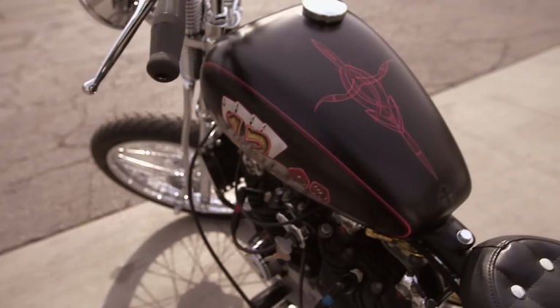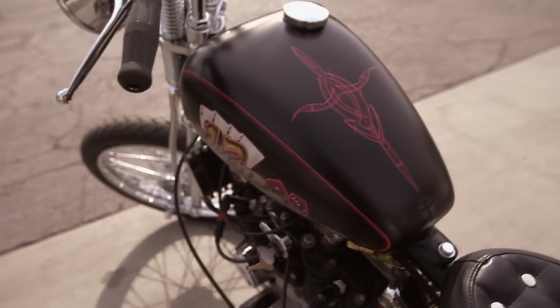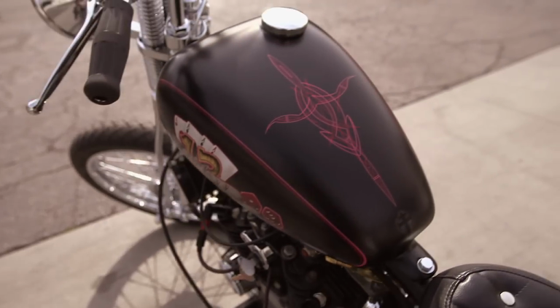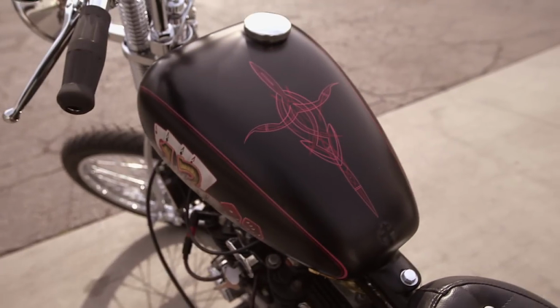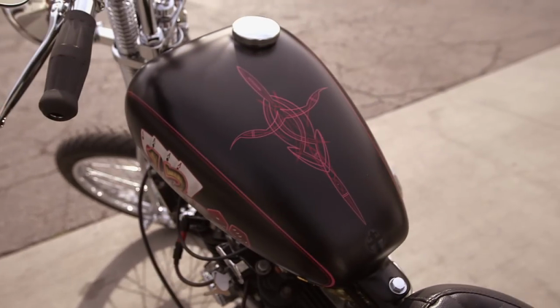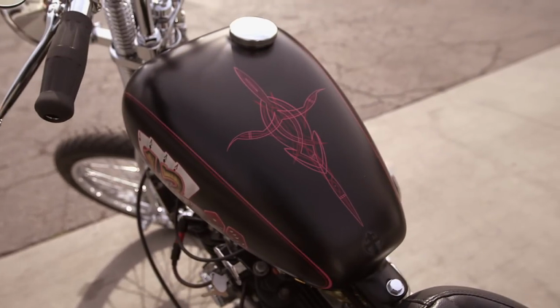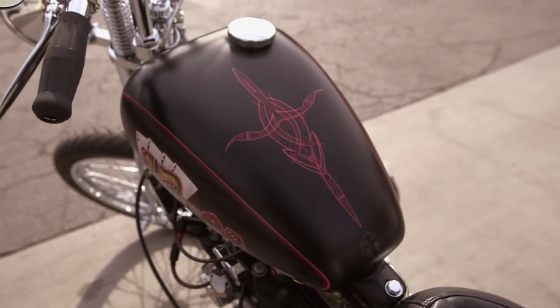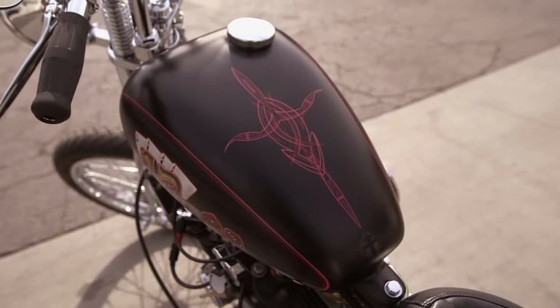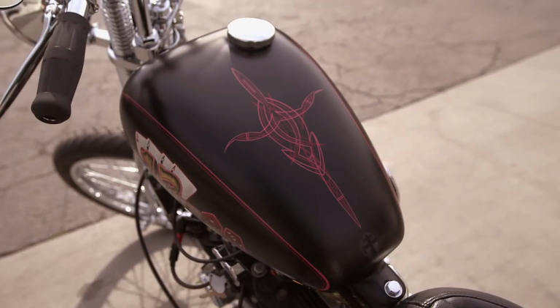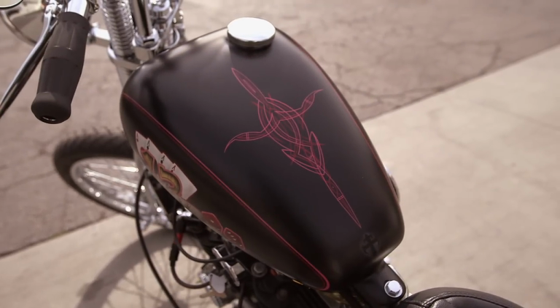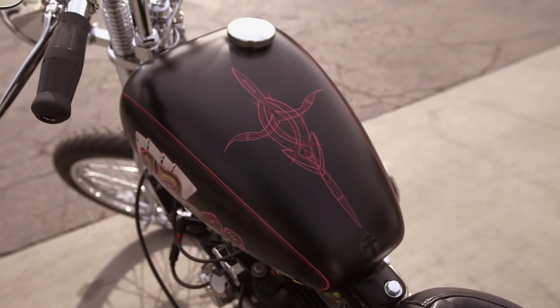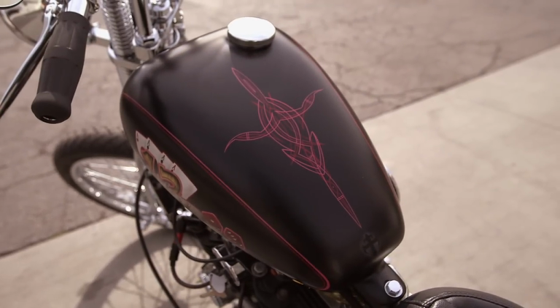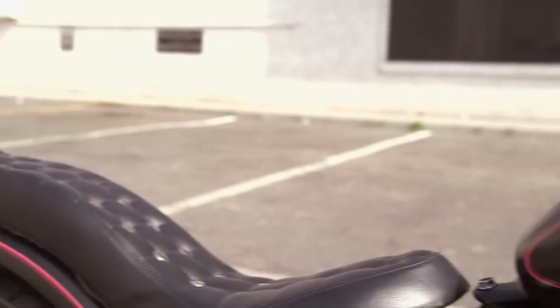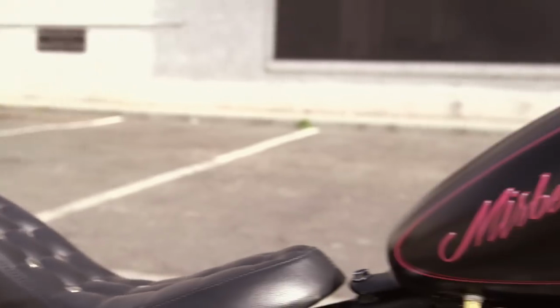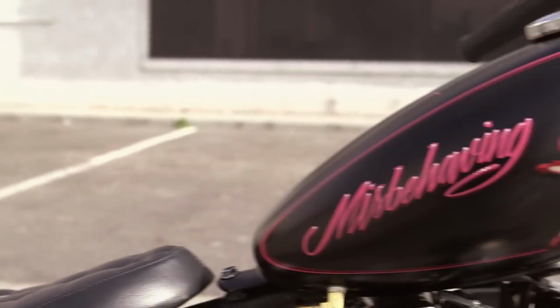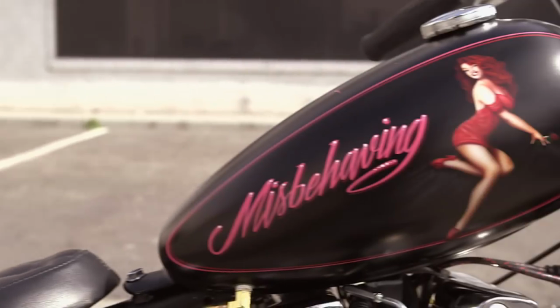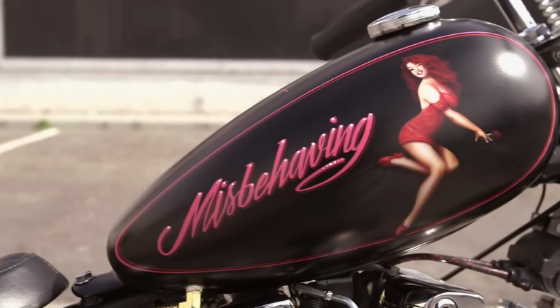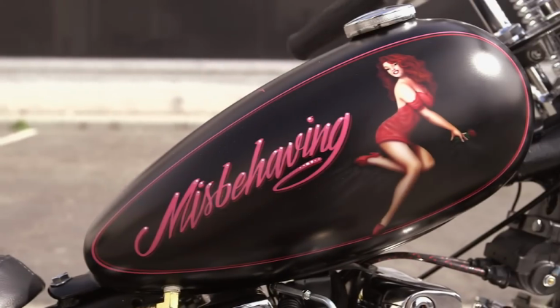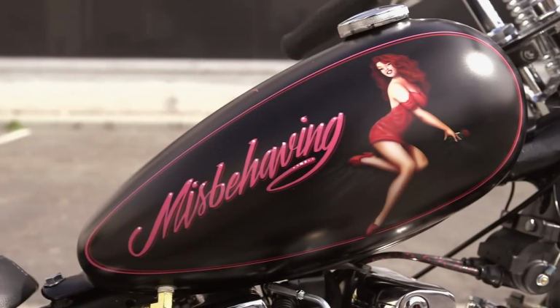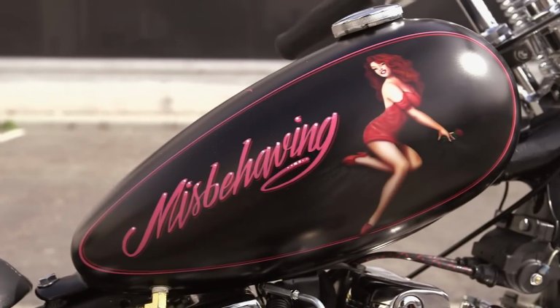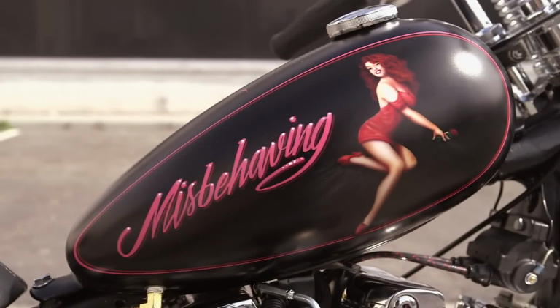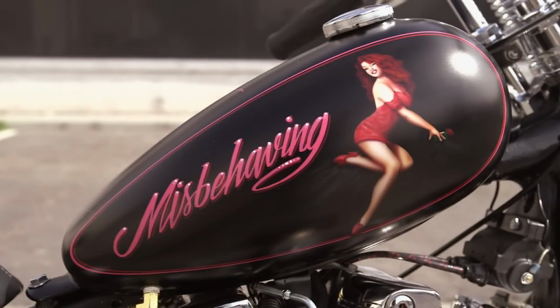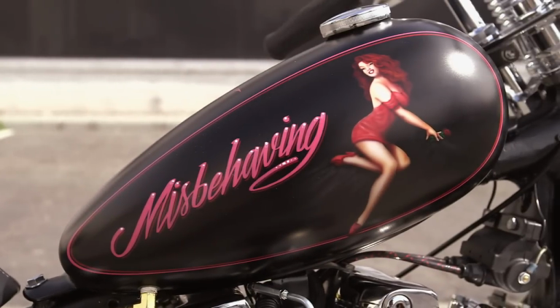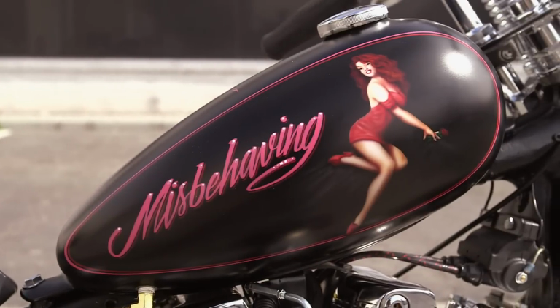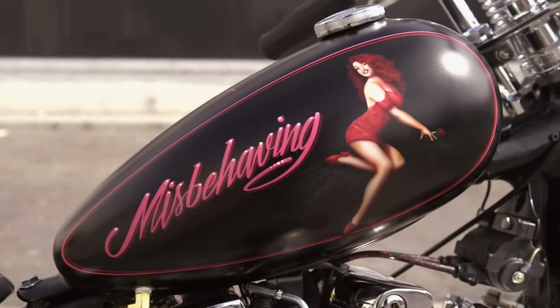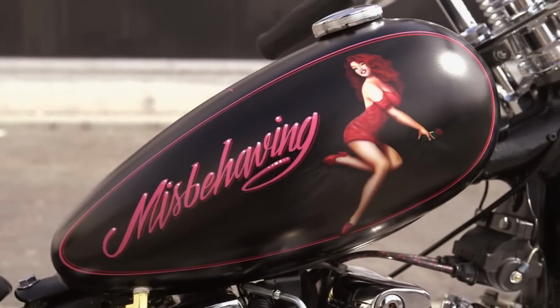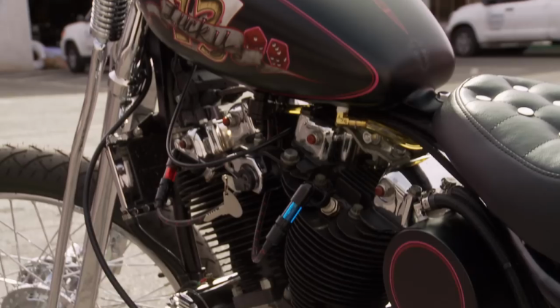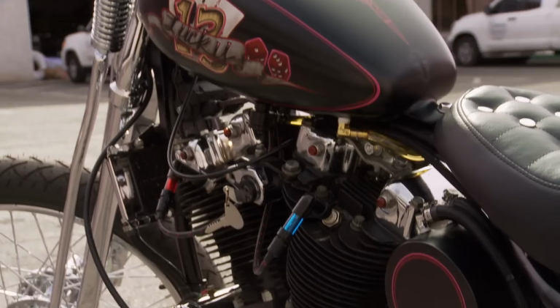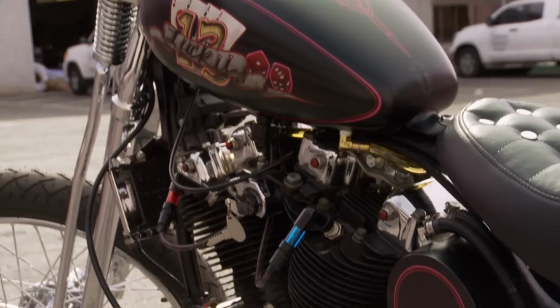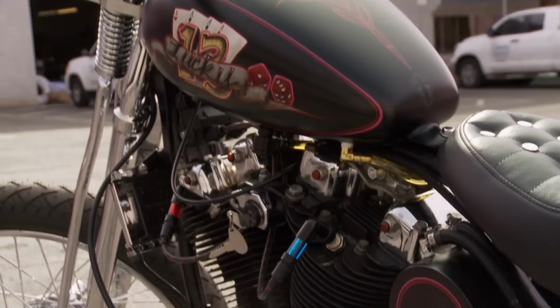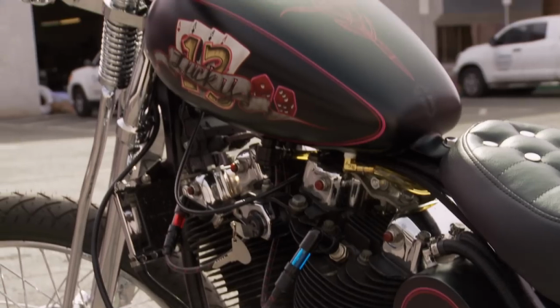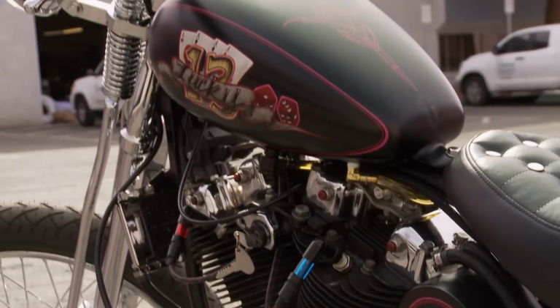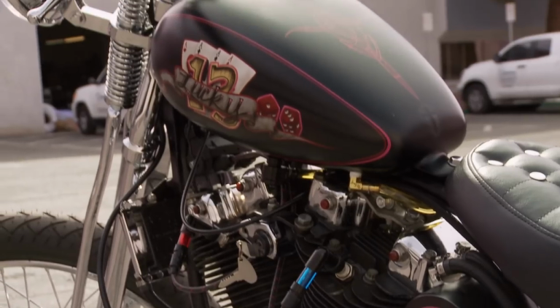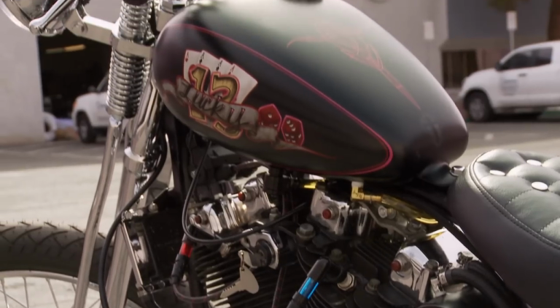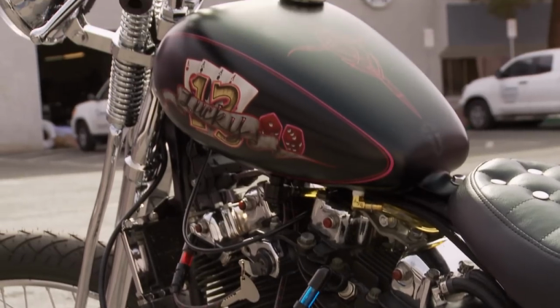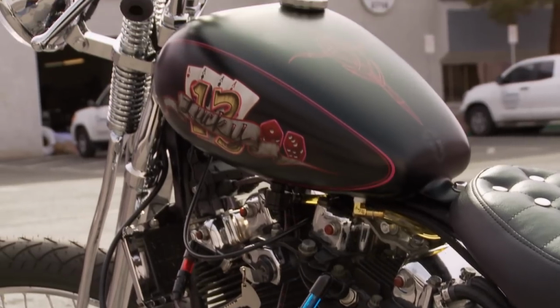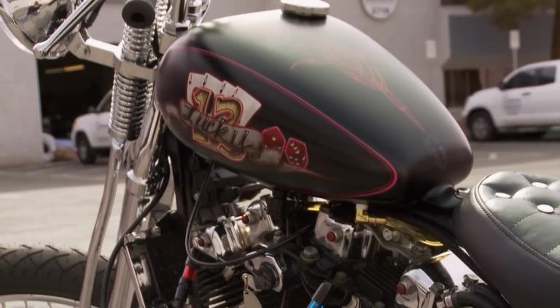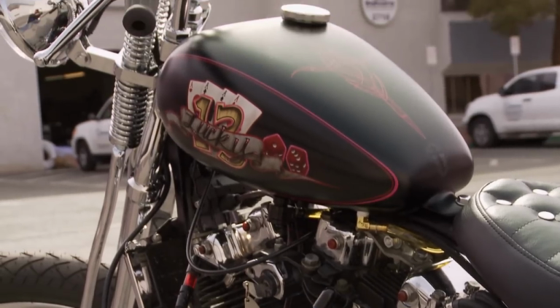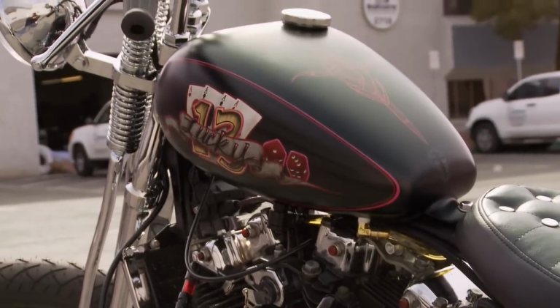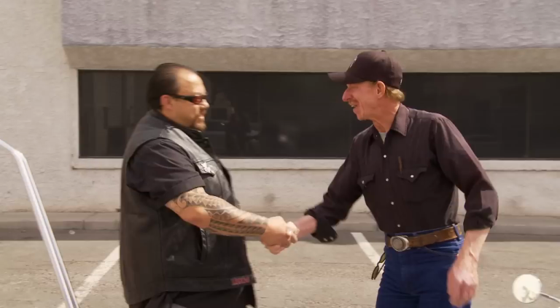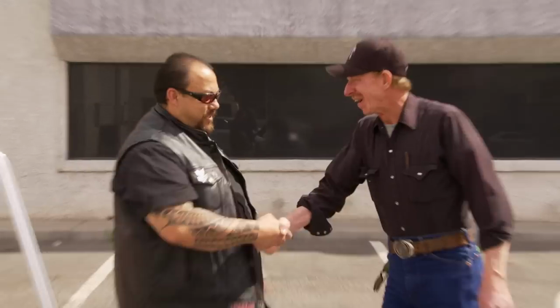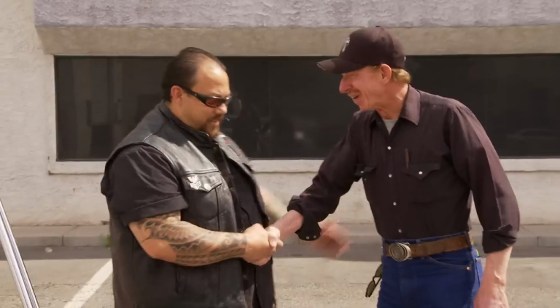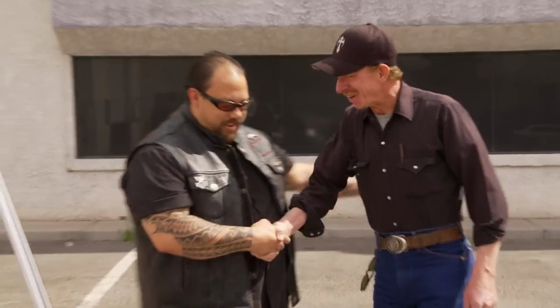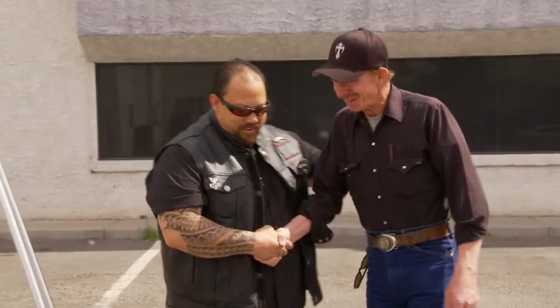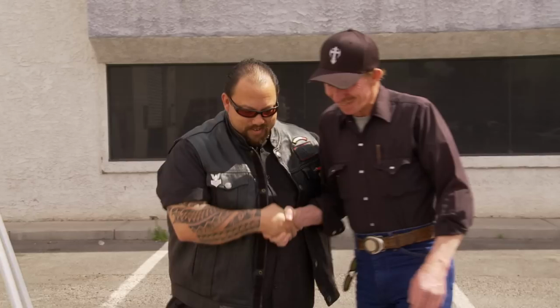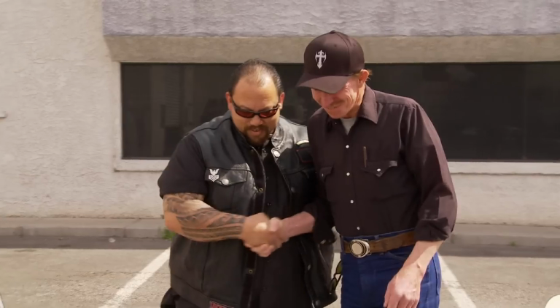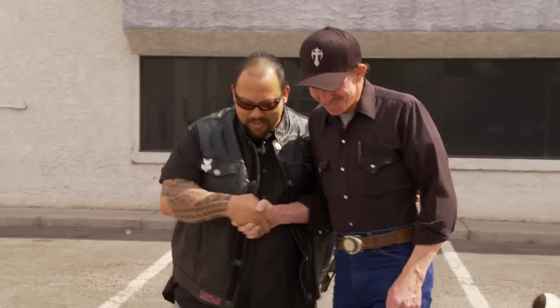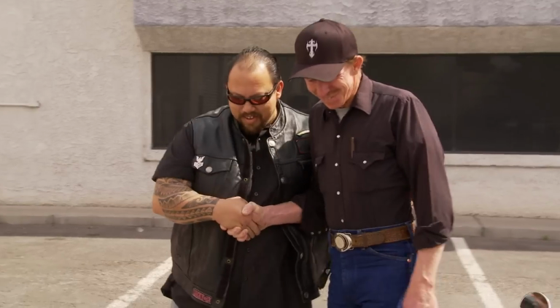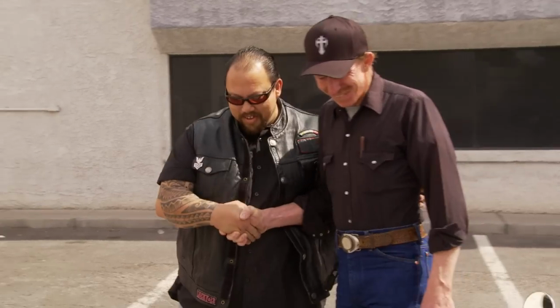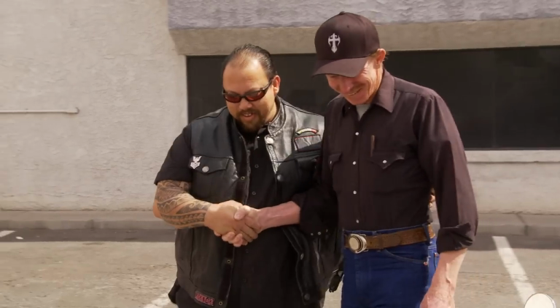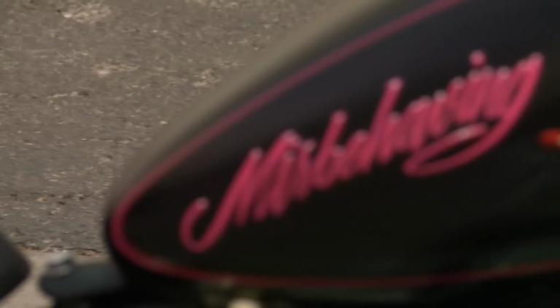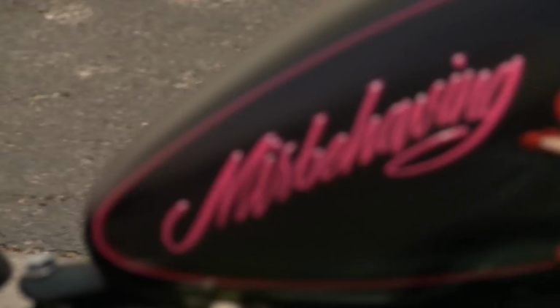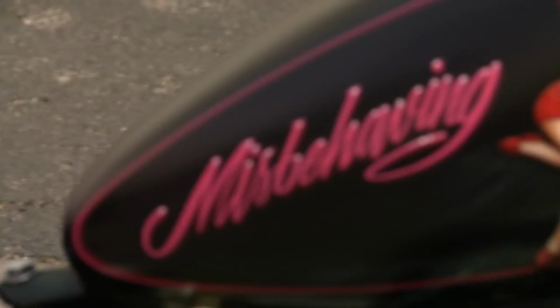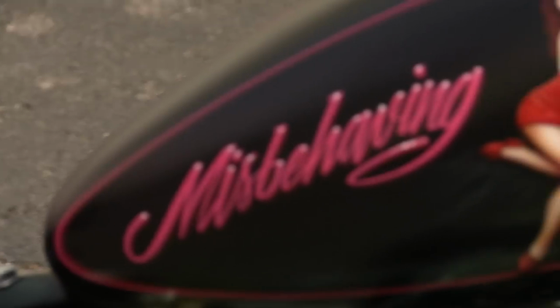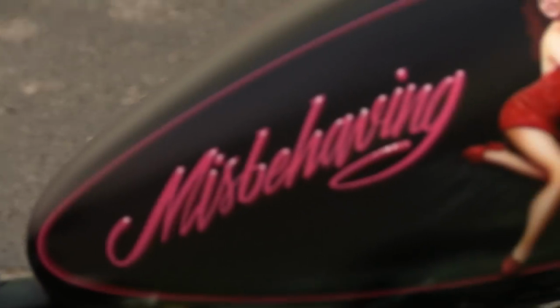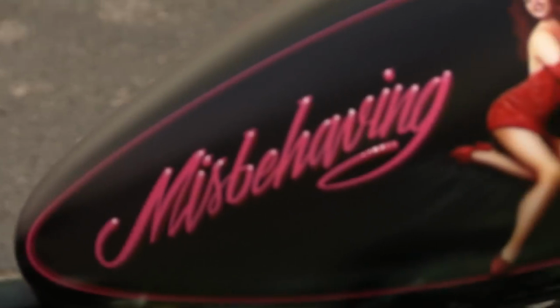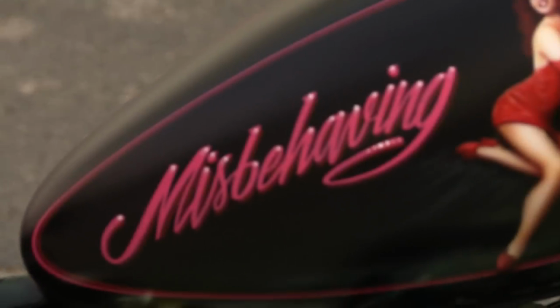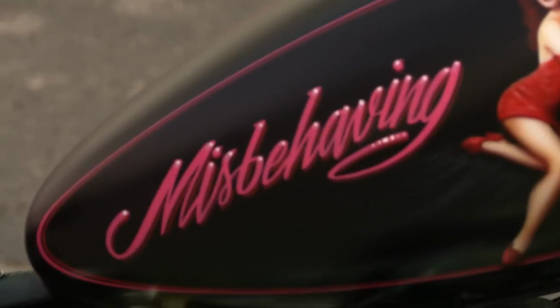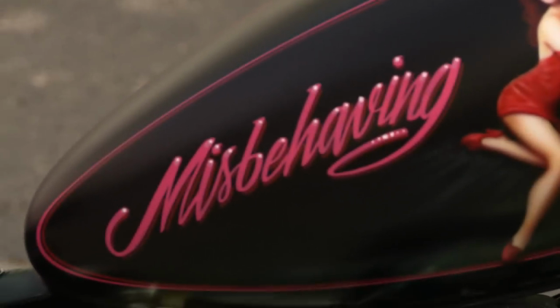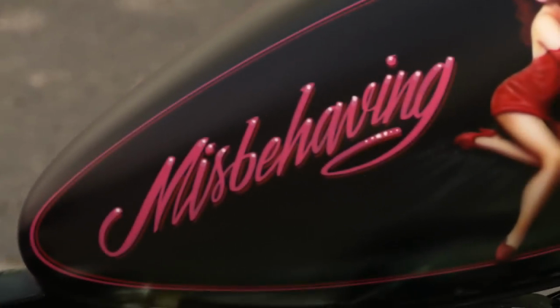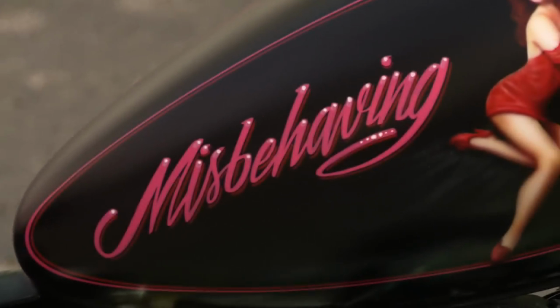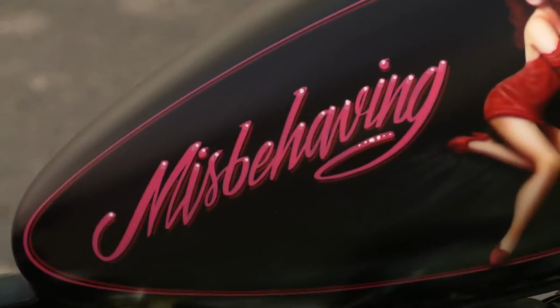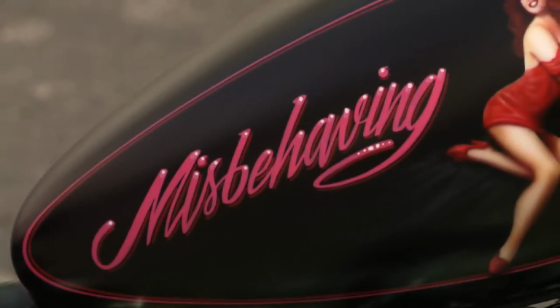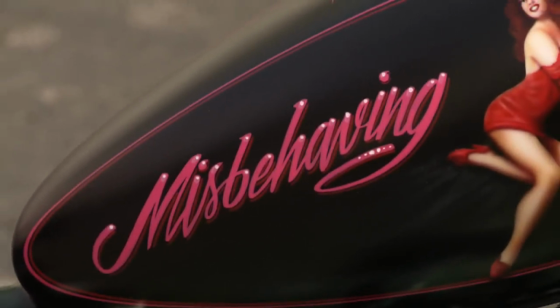This bike is certainly worthy of the name Misbehavin'. That was awesome. Thank you. You nailed it. You guys nailed it.